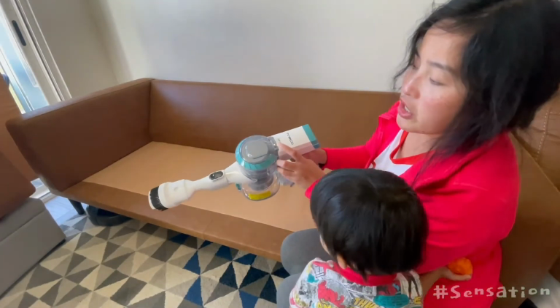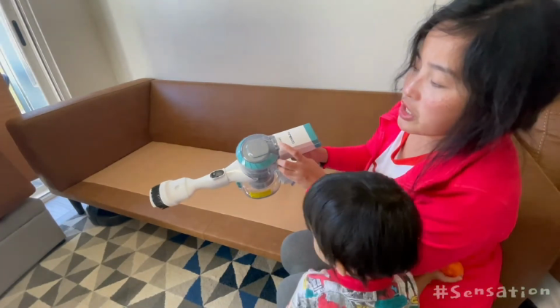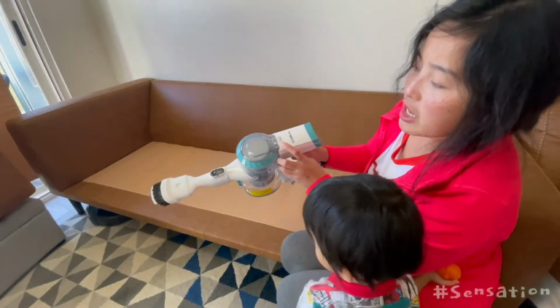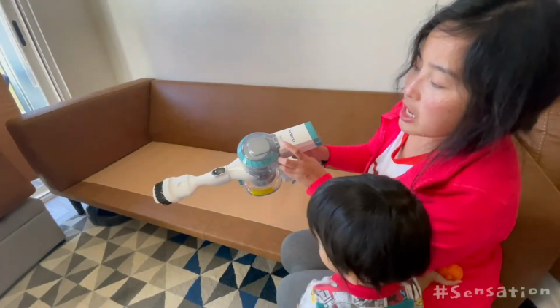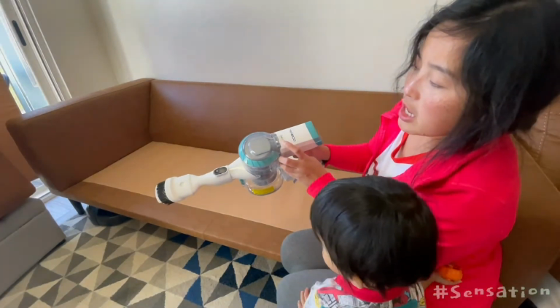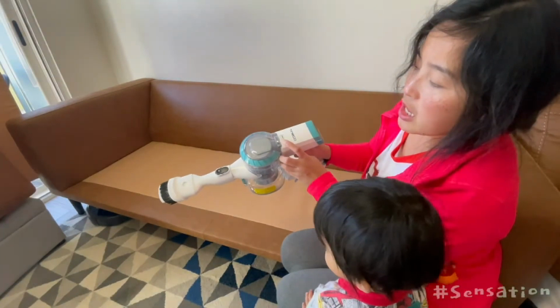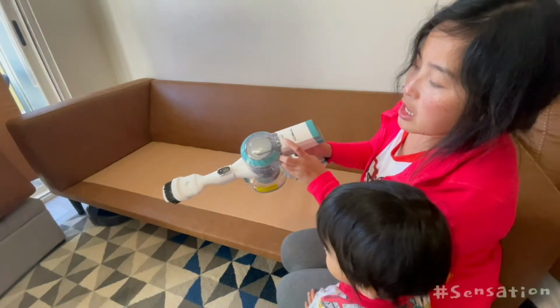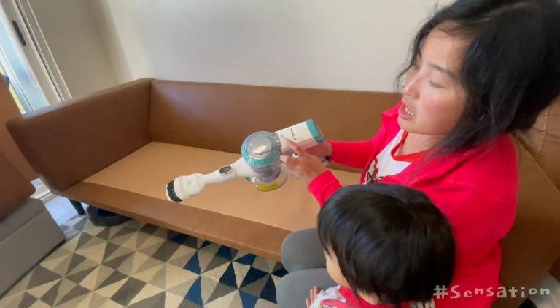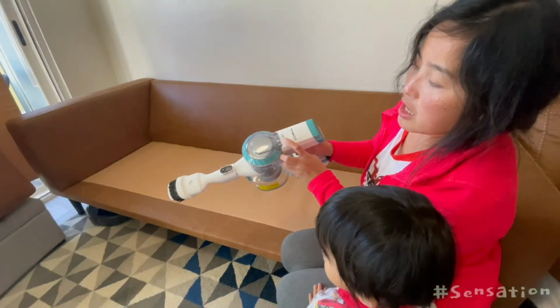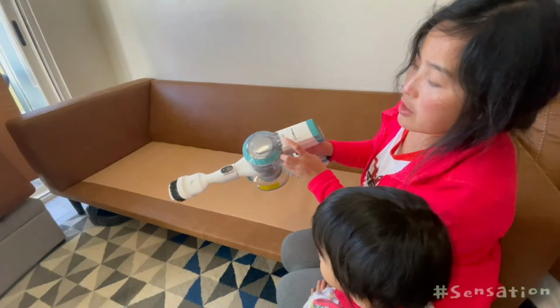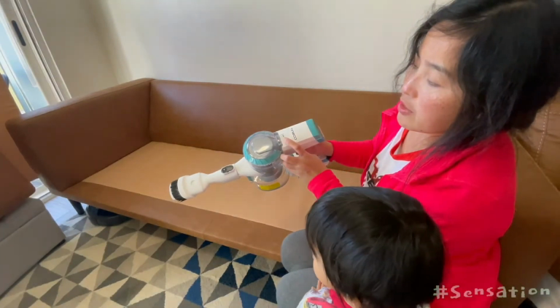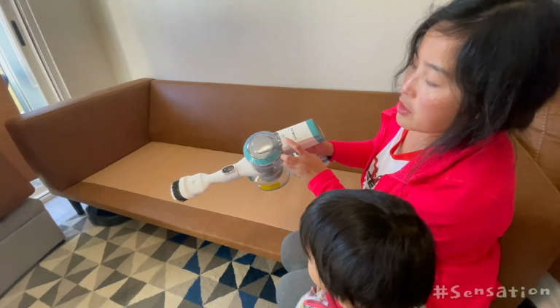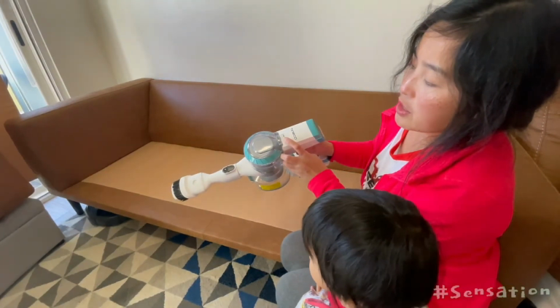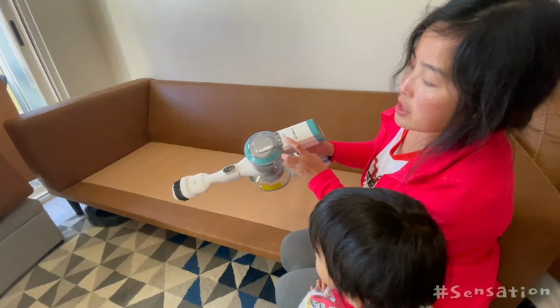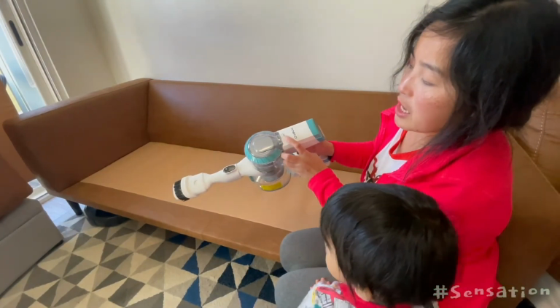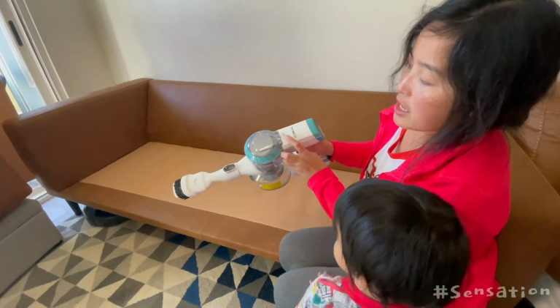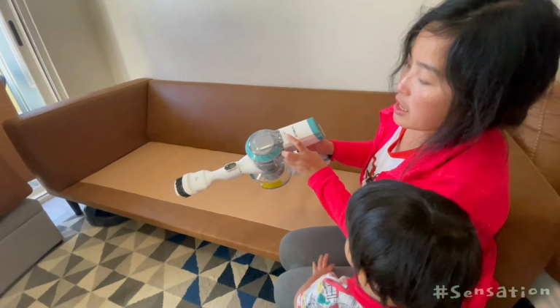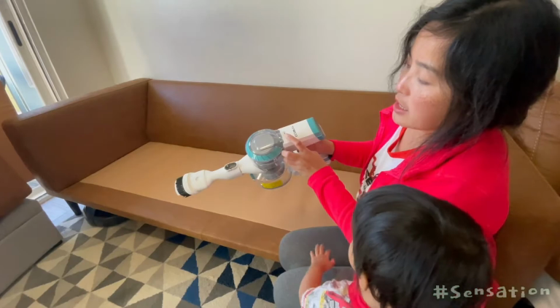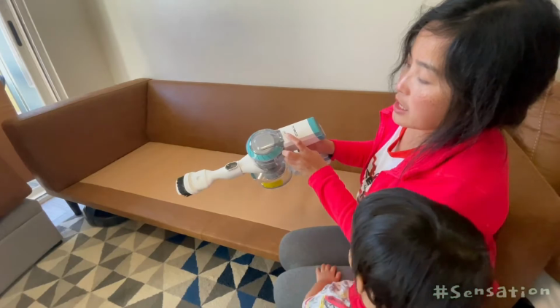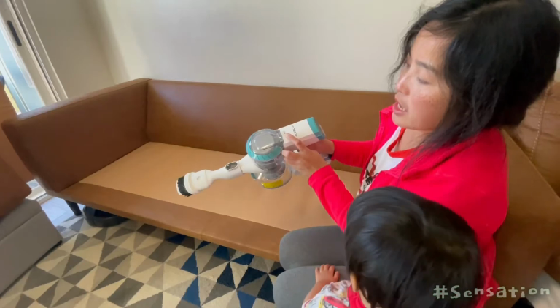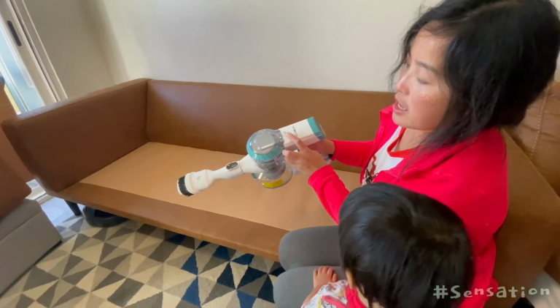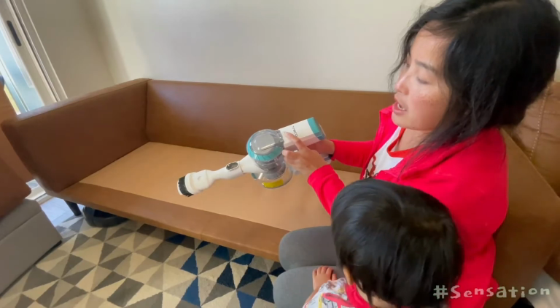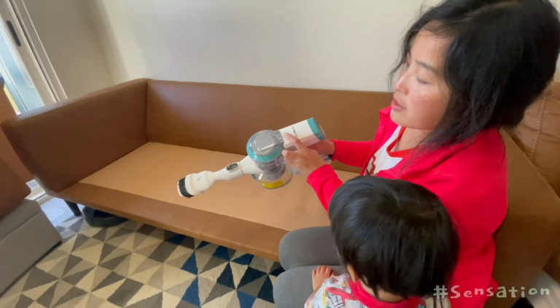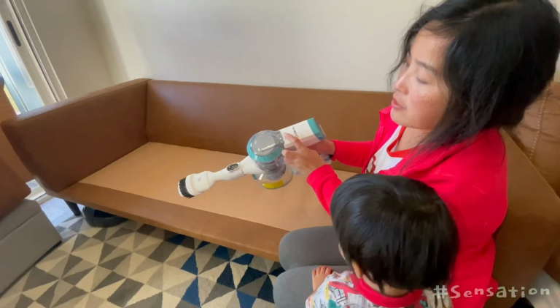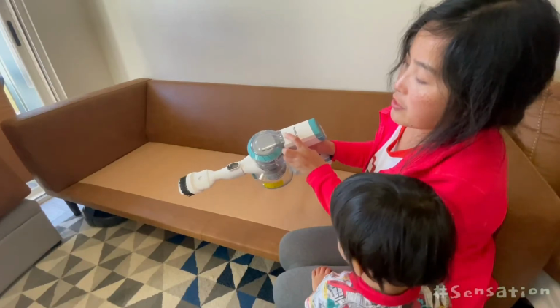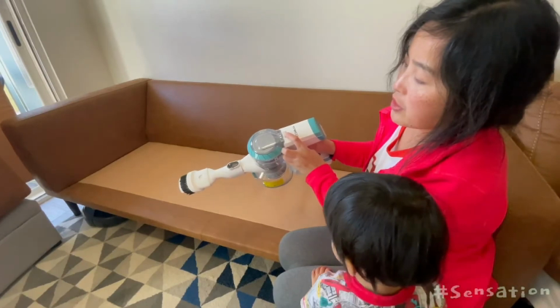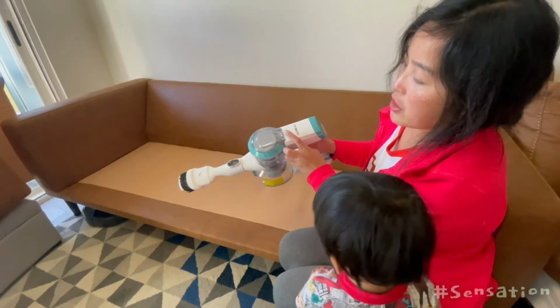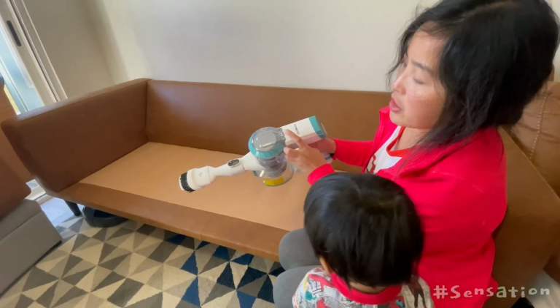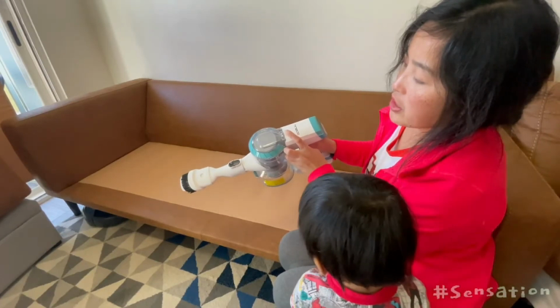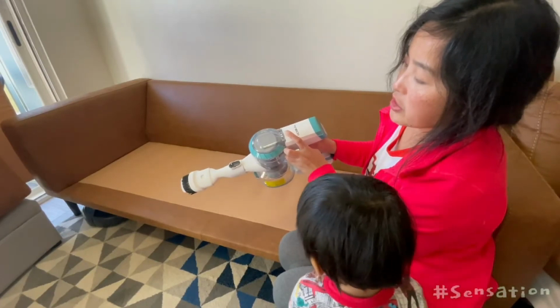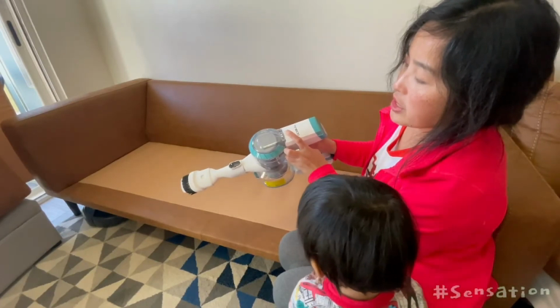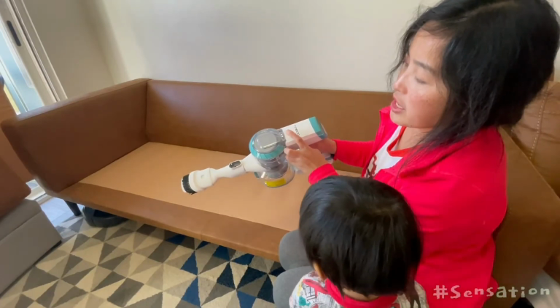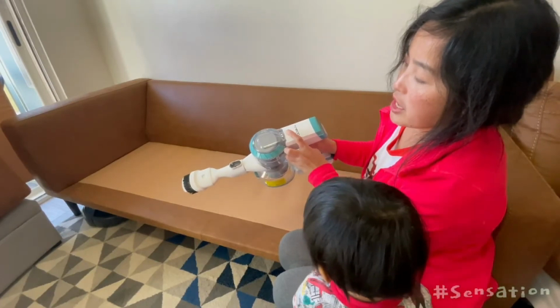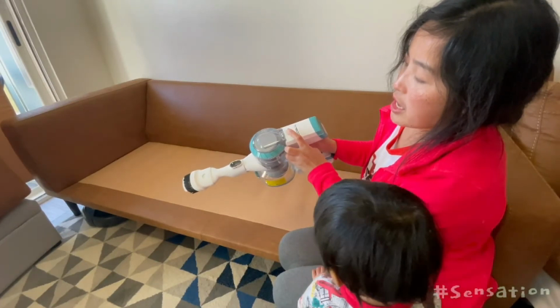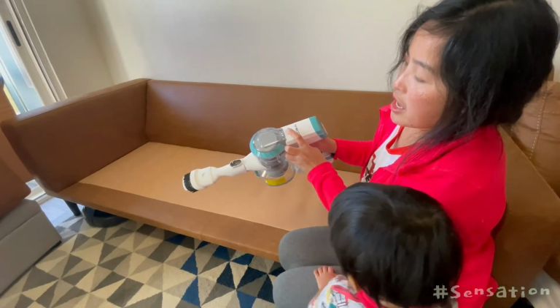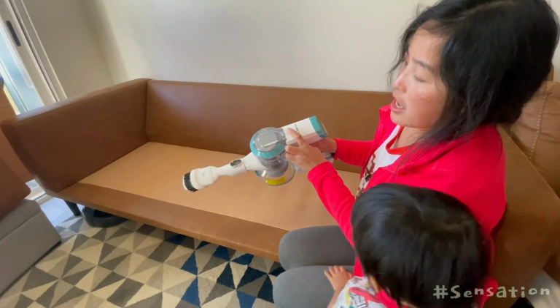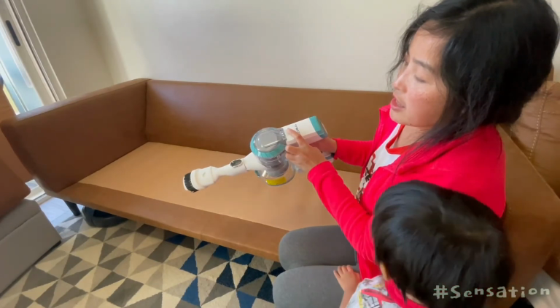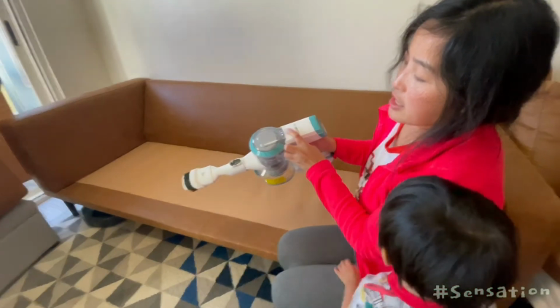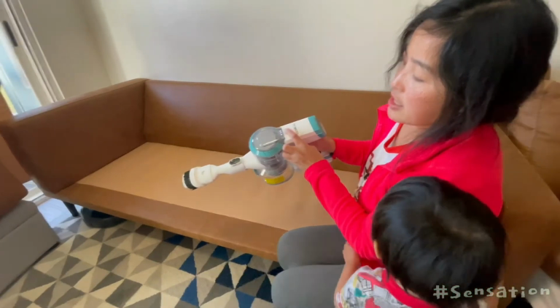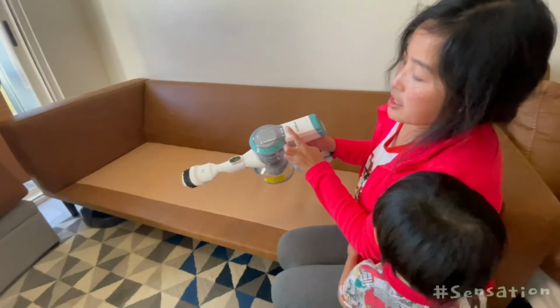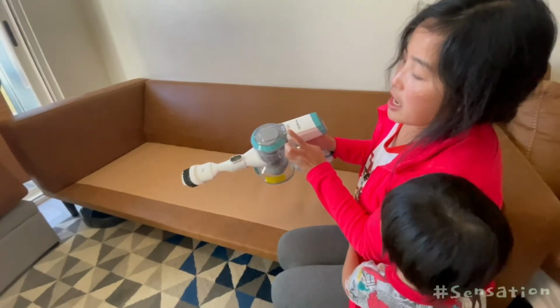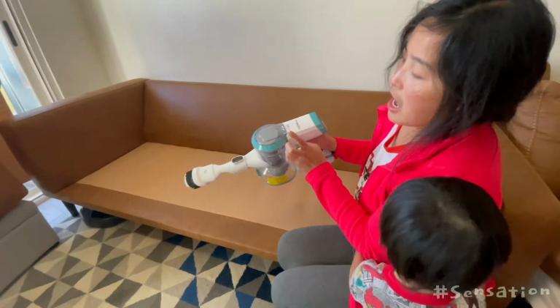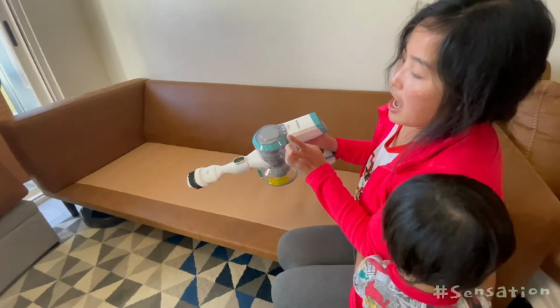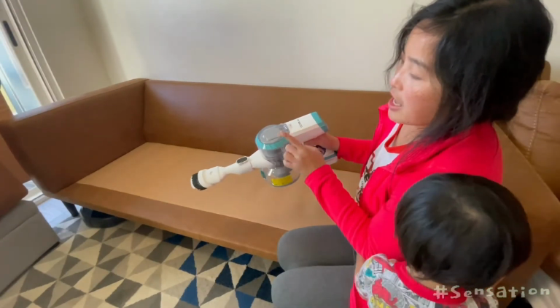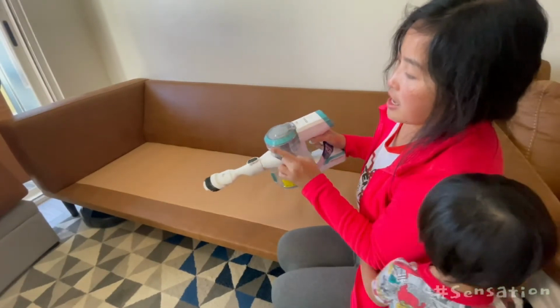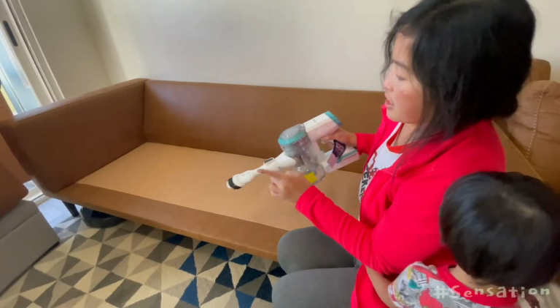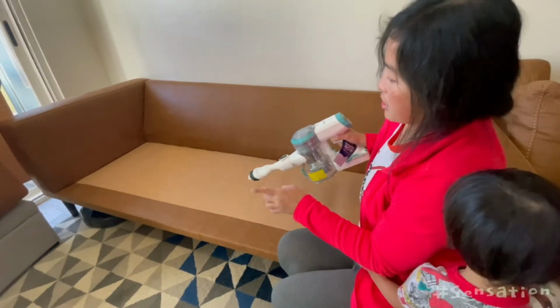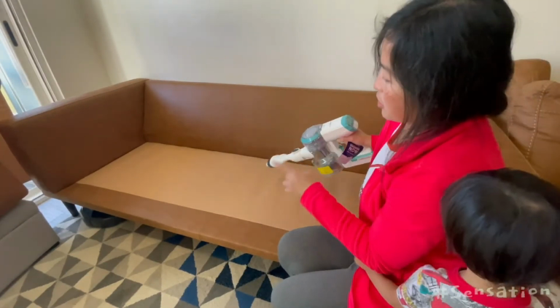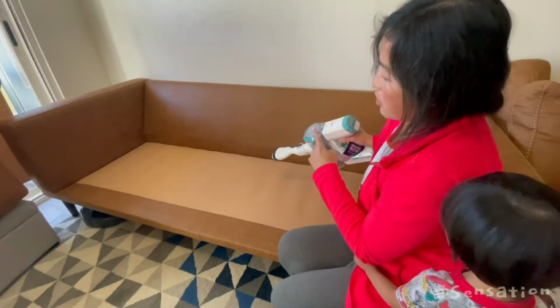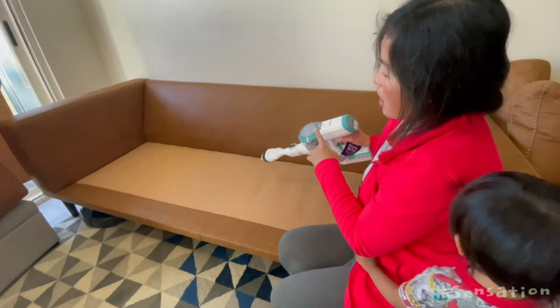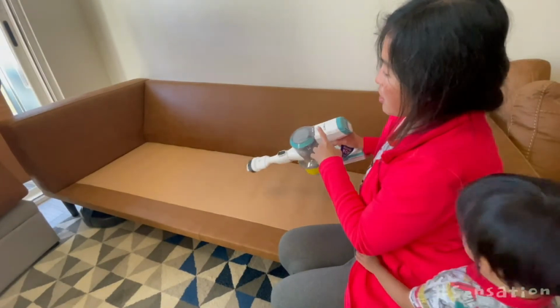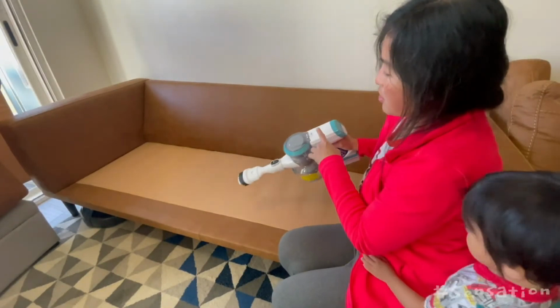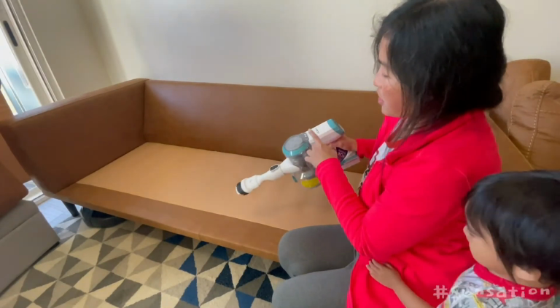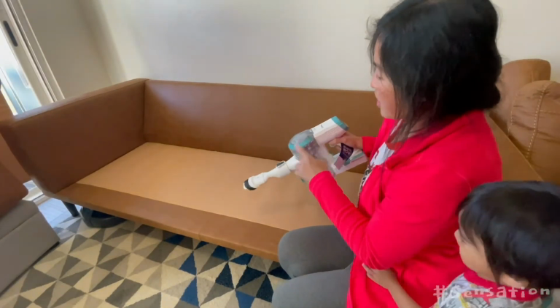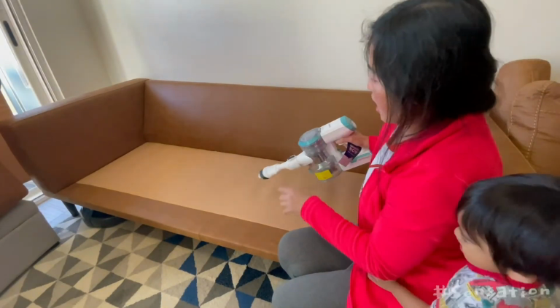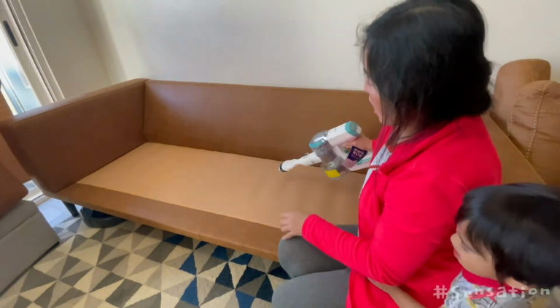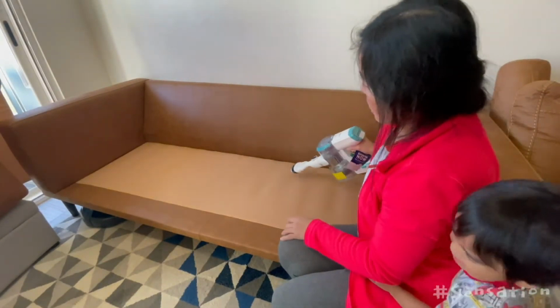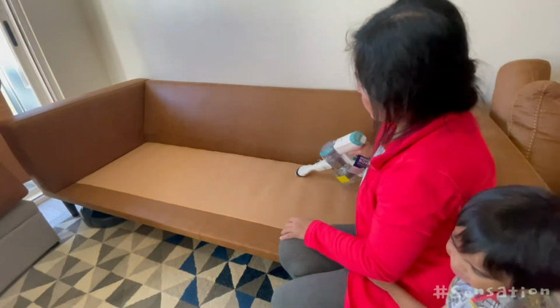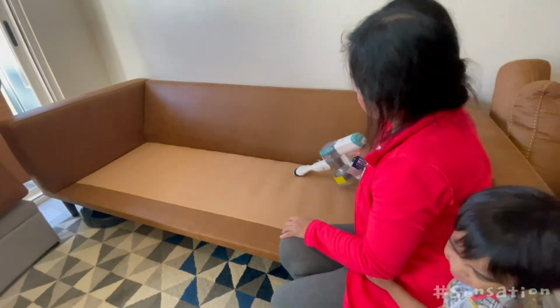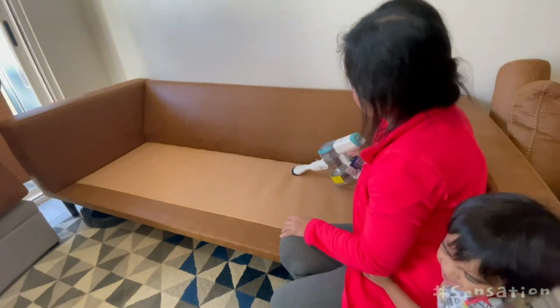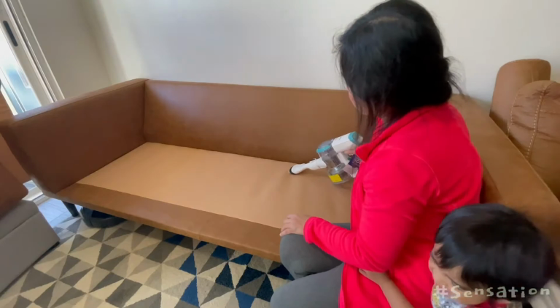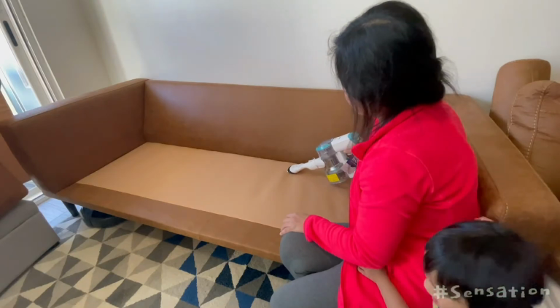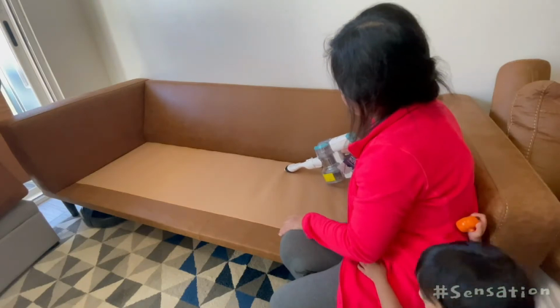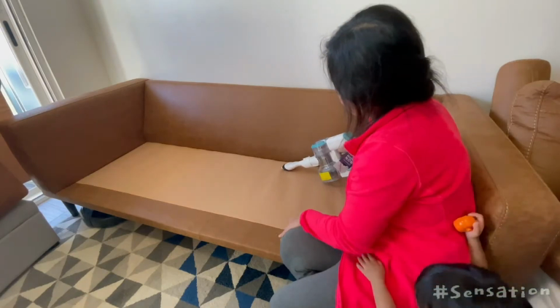There's a second speed, first speed, and this is the highest. I use the highest — this is the highest.